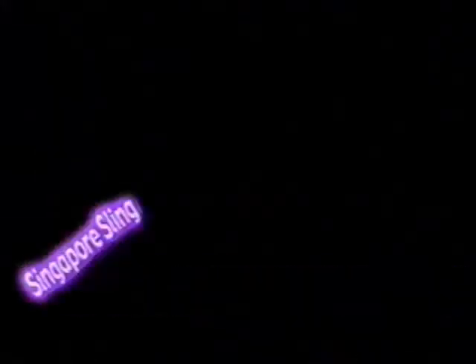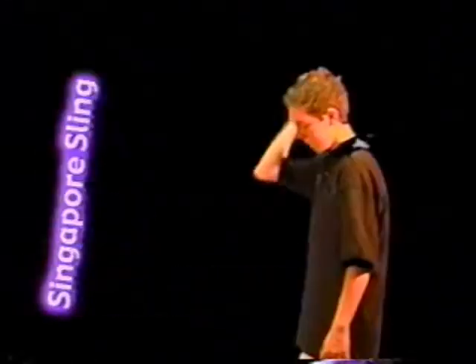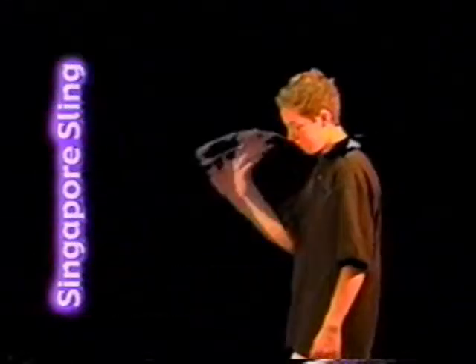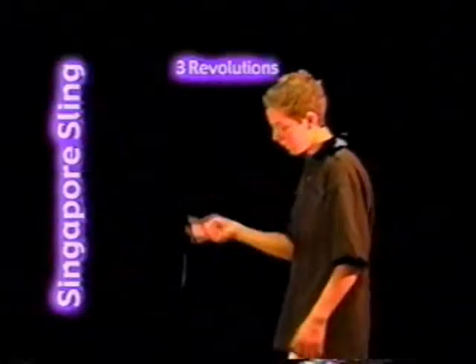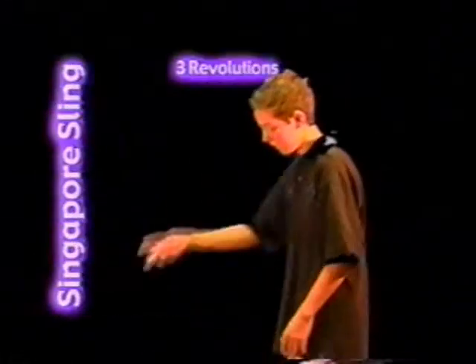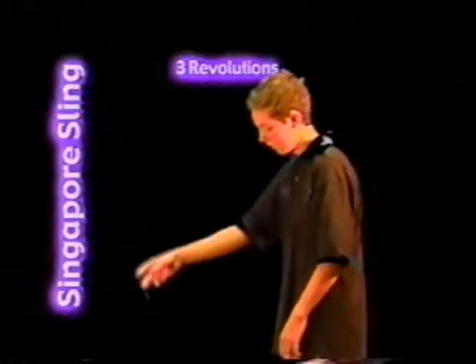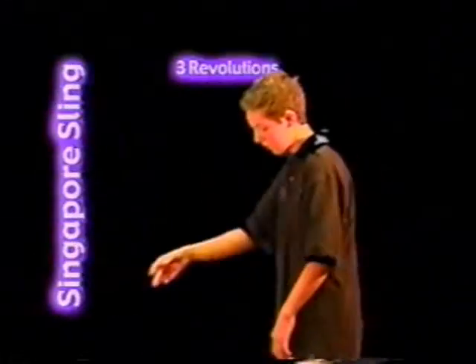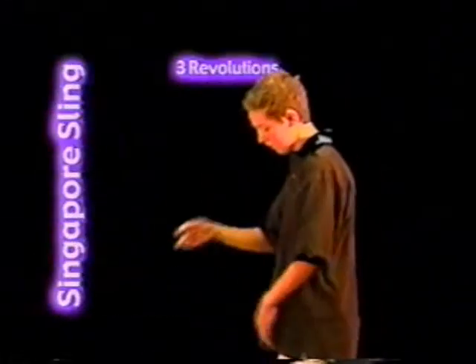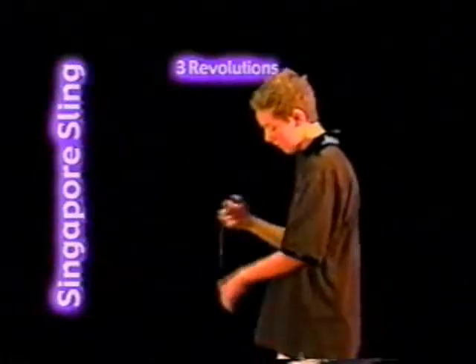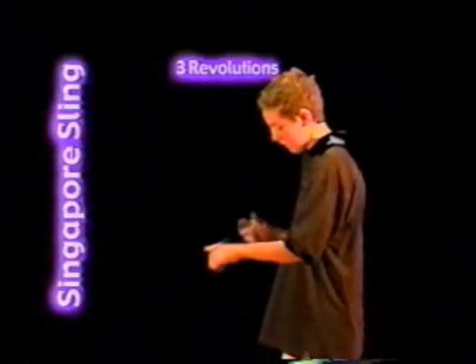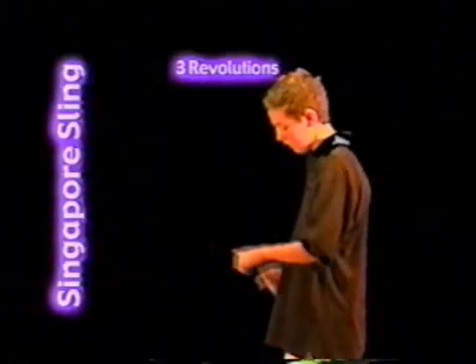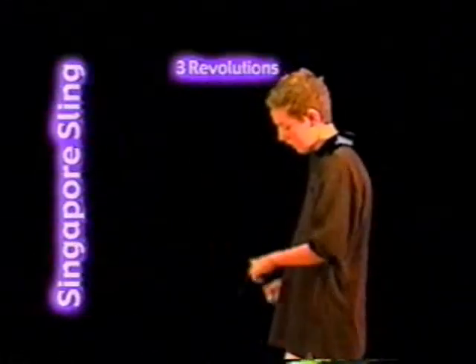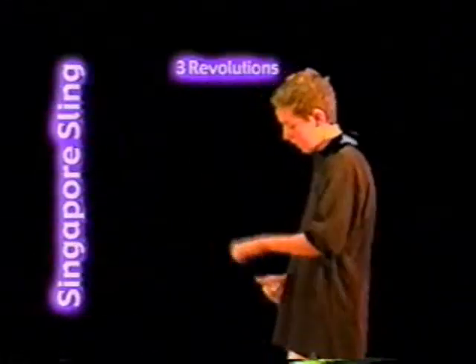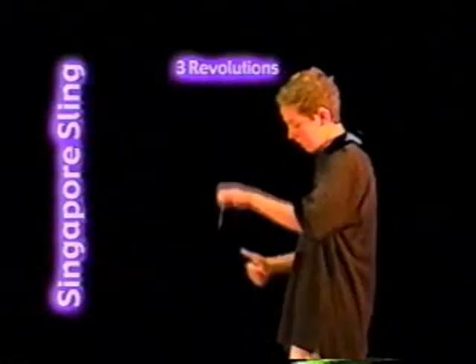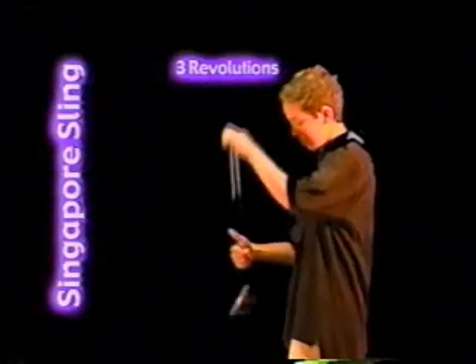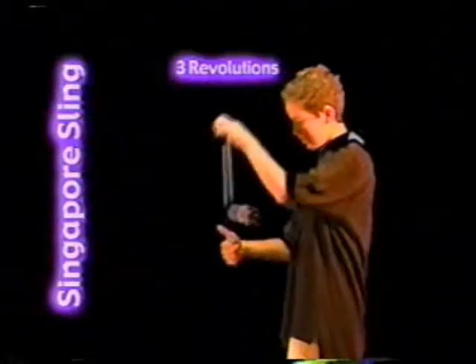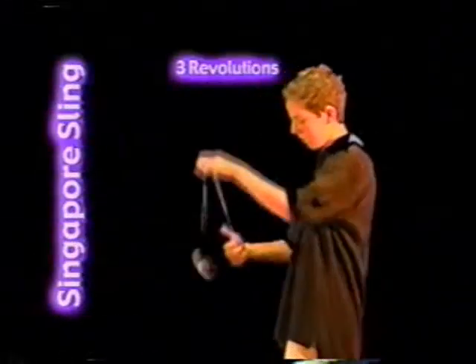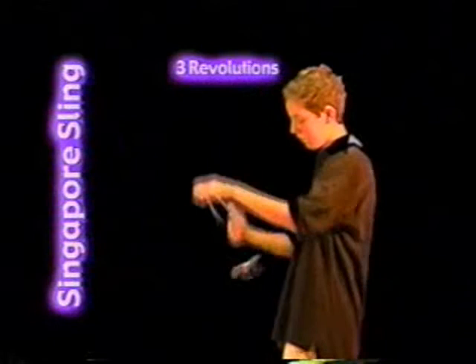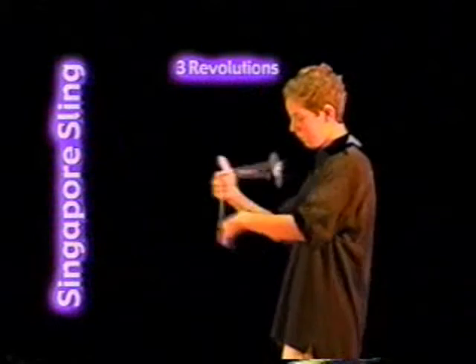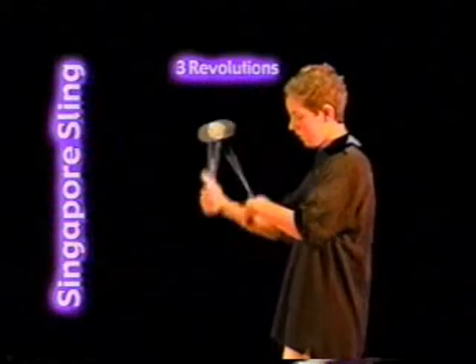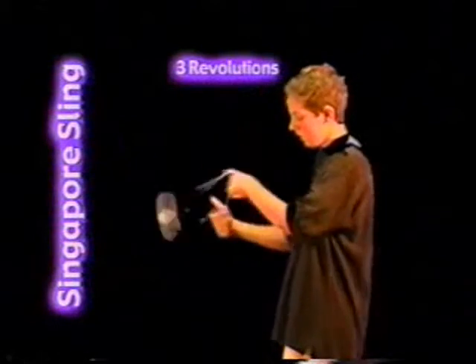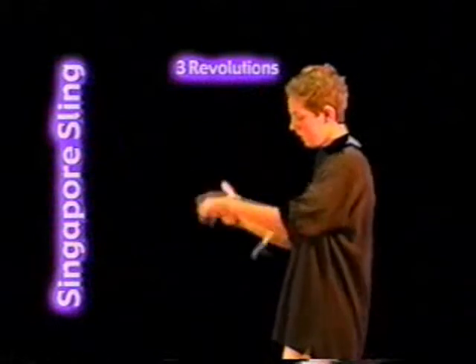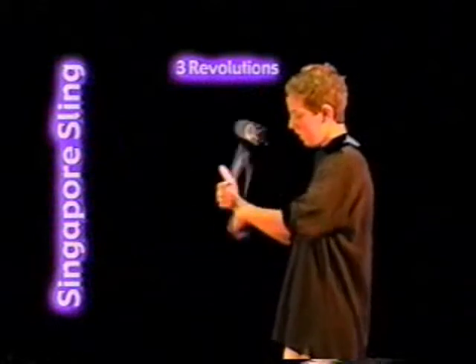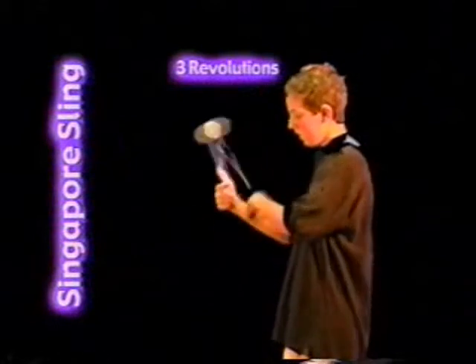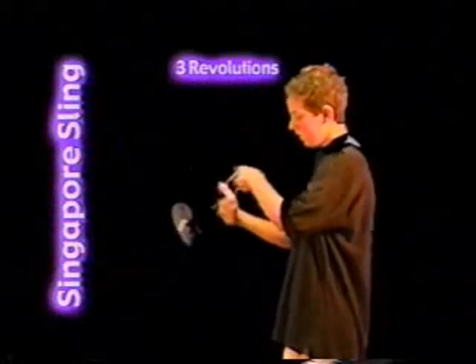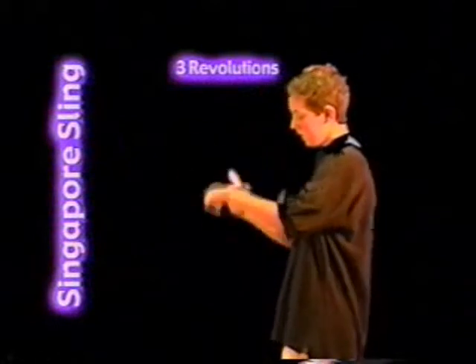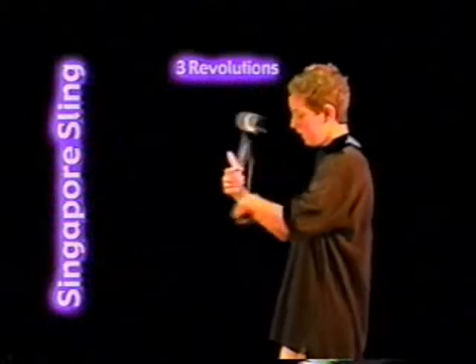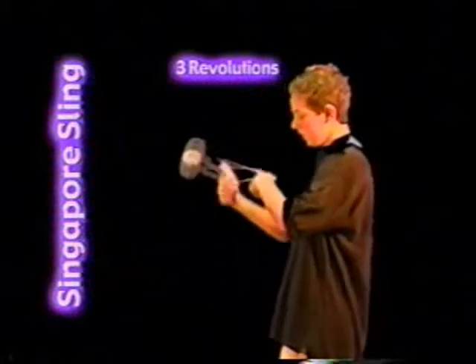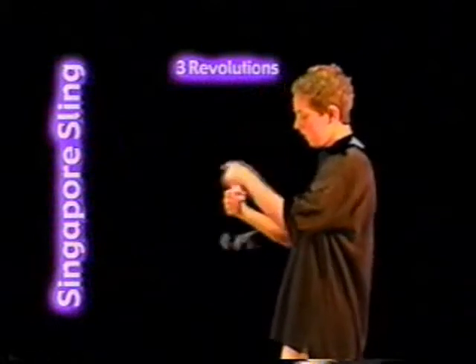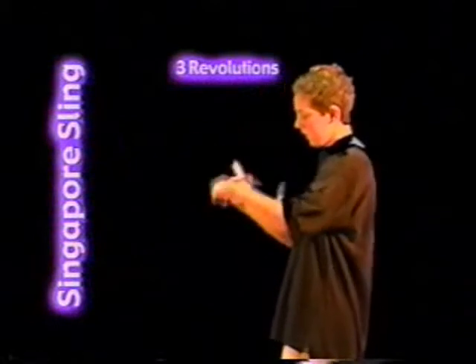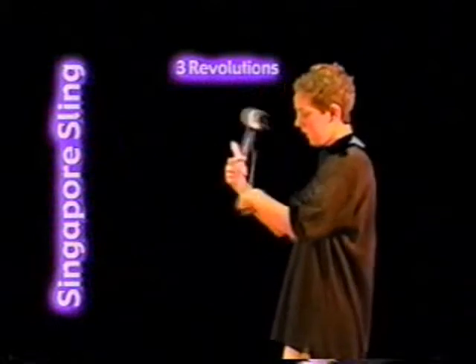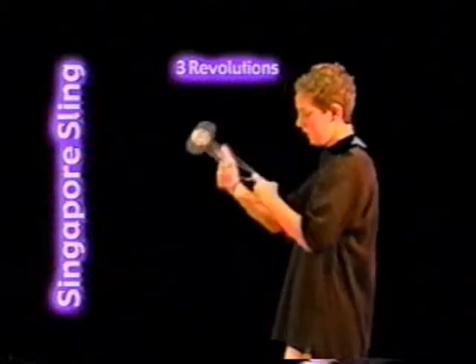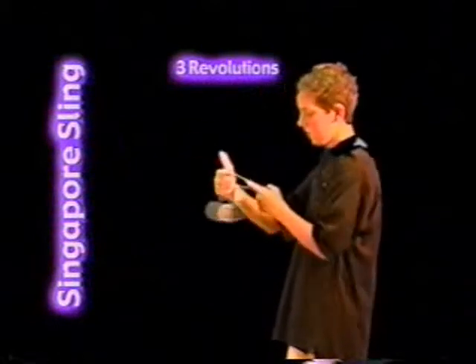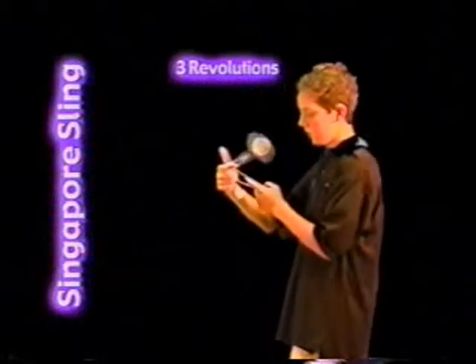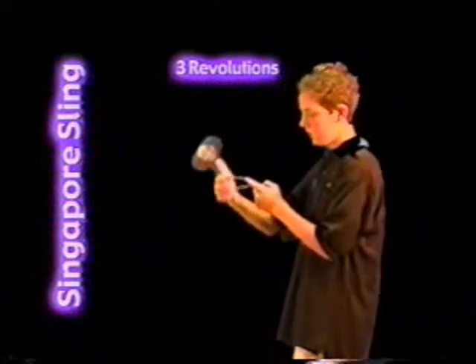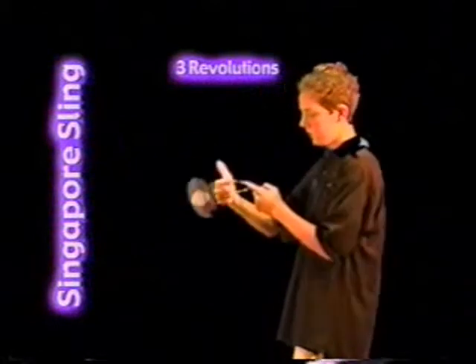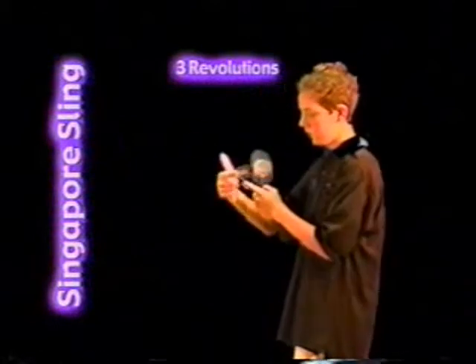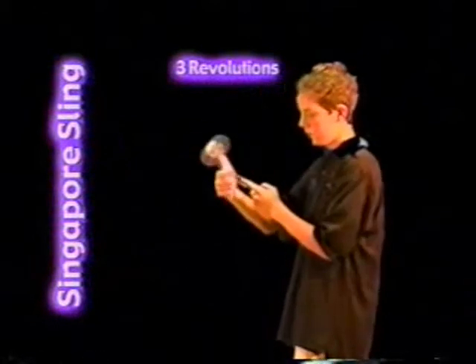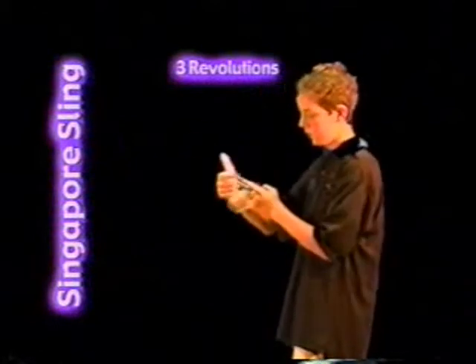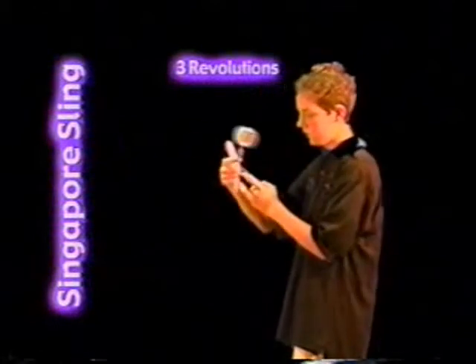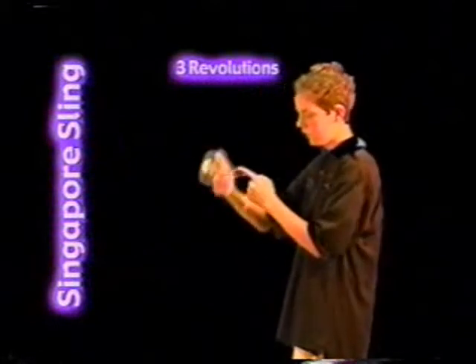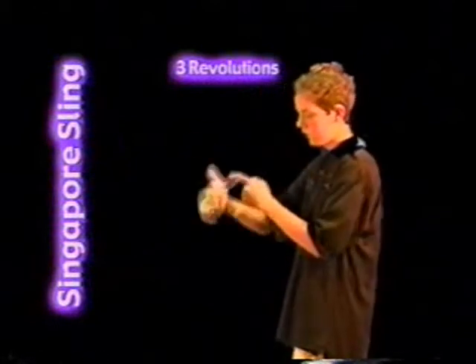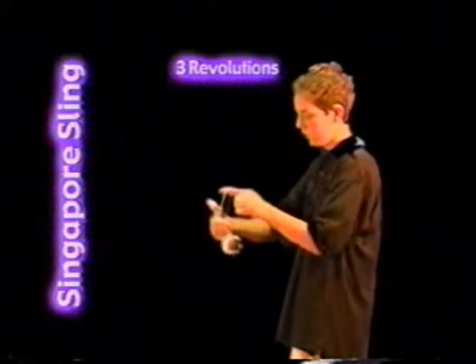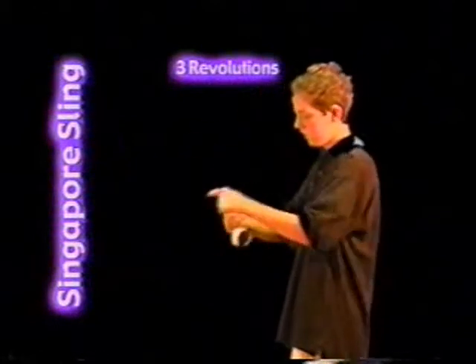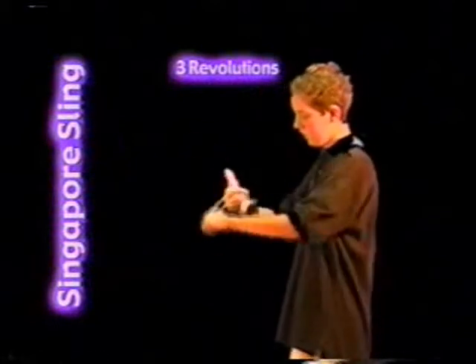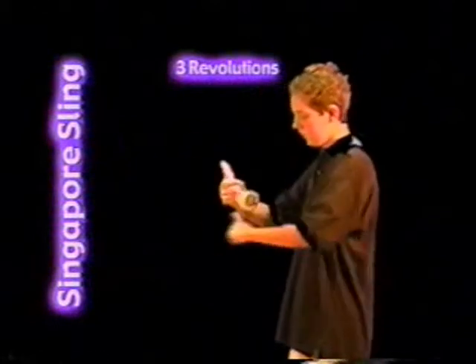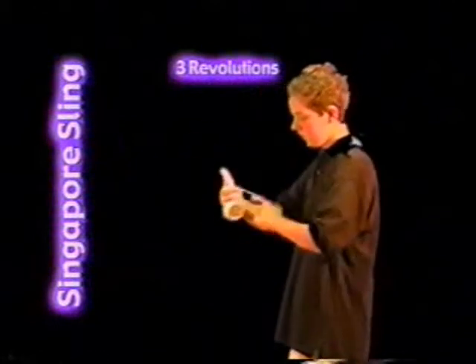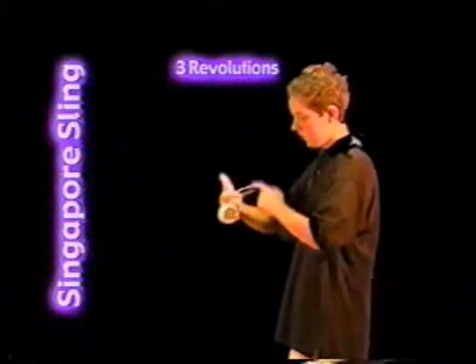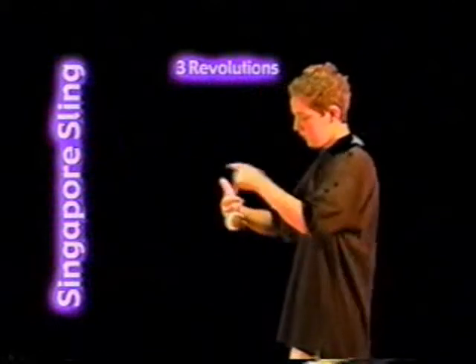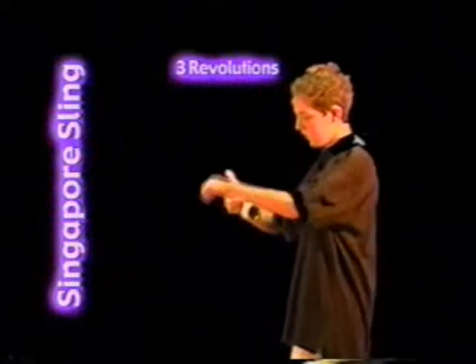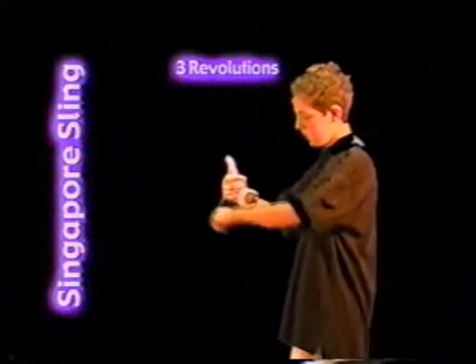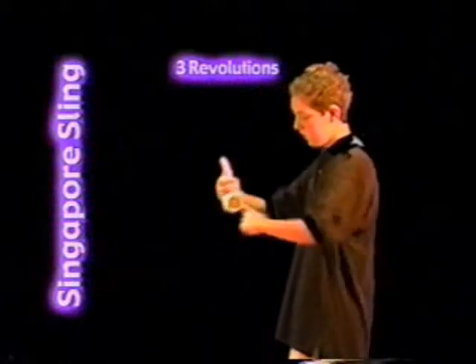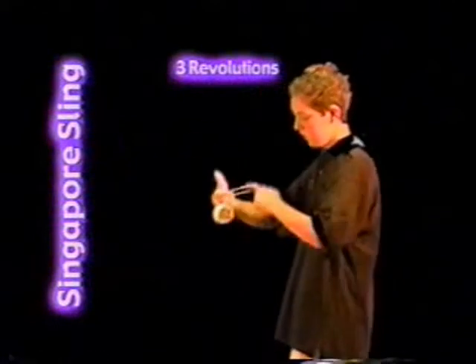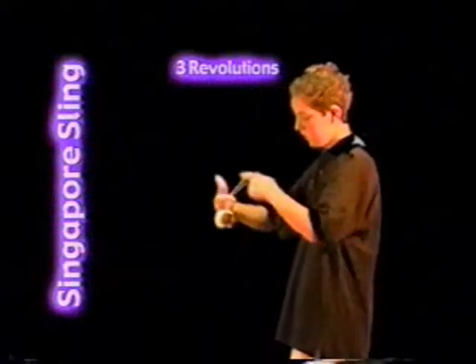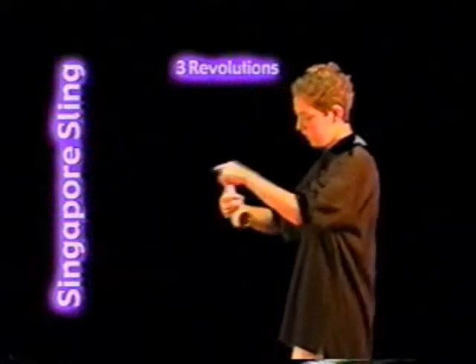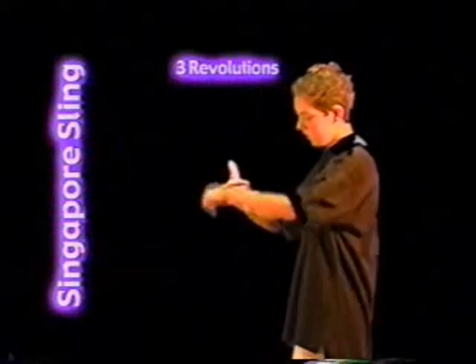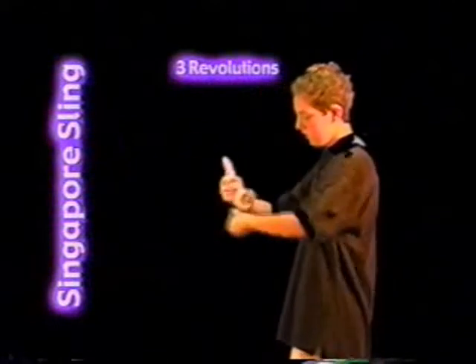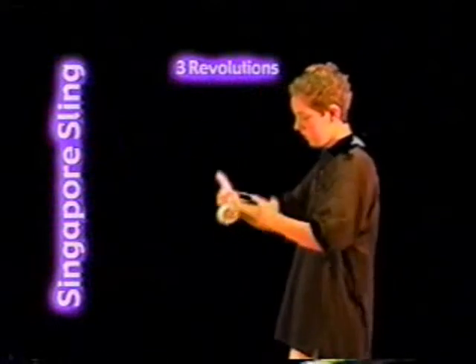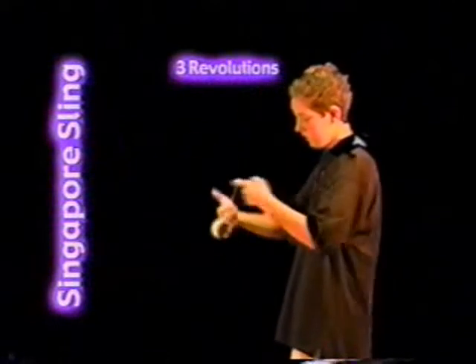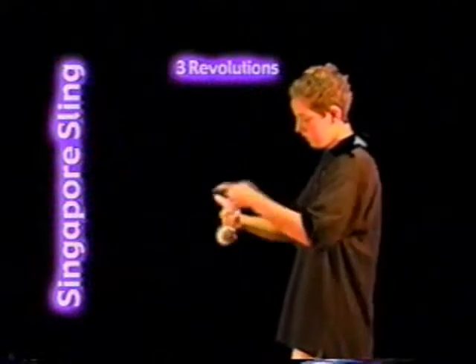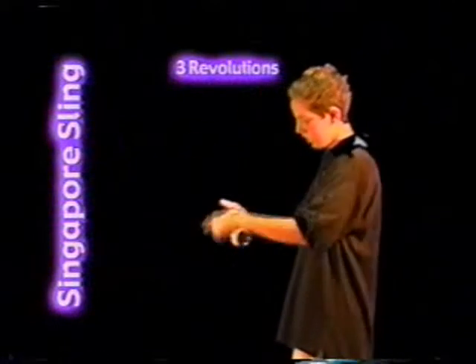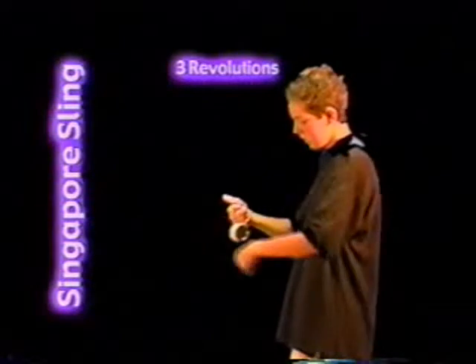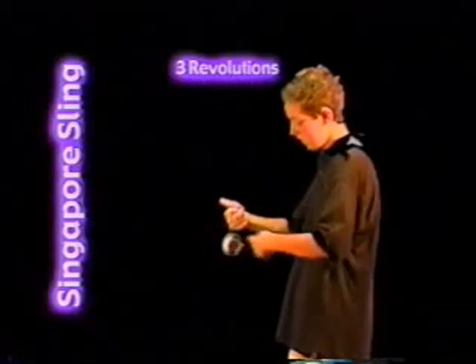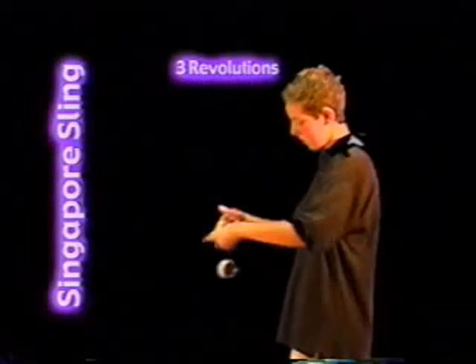Singapour sling: back split bottom mount. Three rolls. Three propellers off to the side and unwrap. With a loop ending.